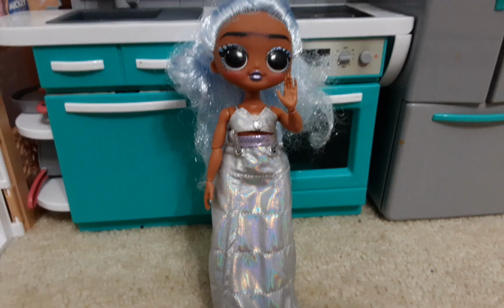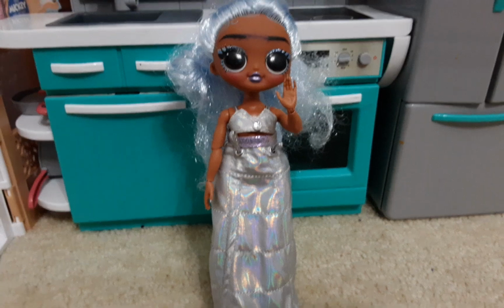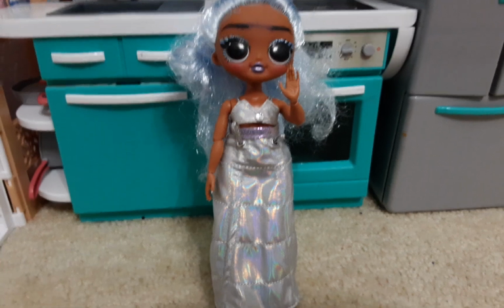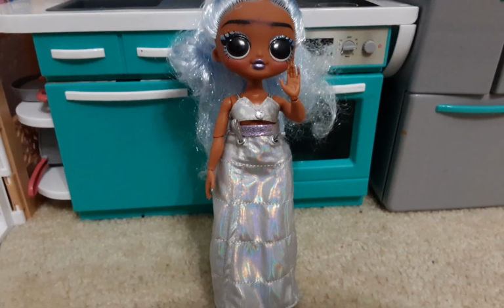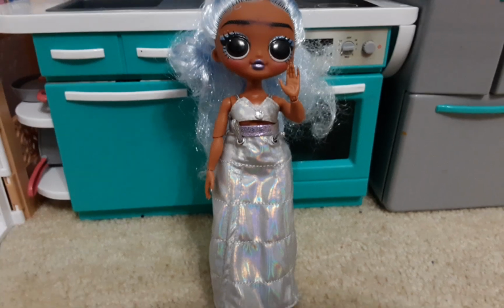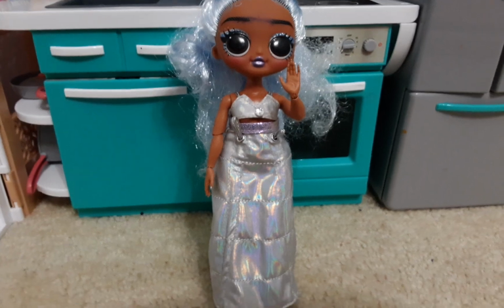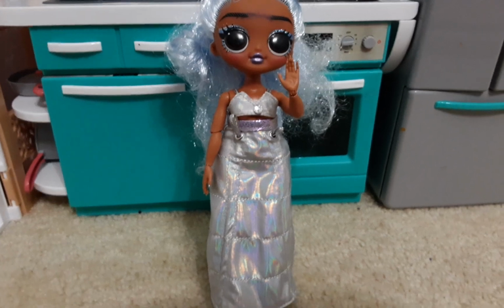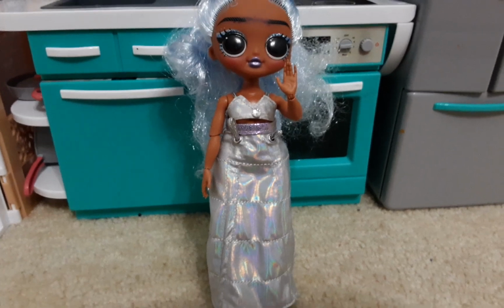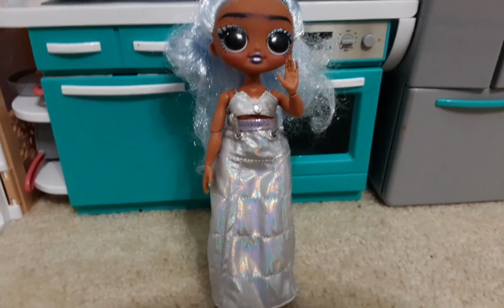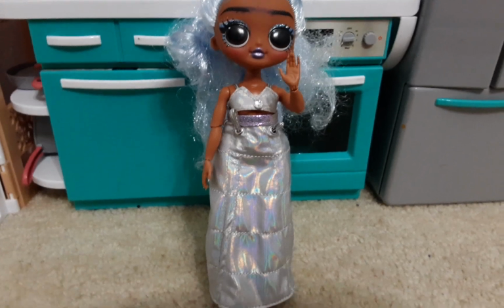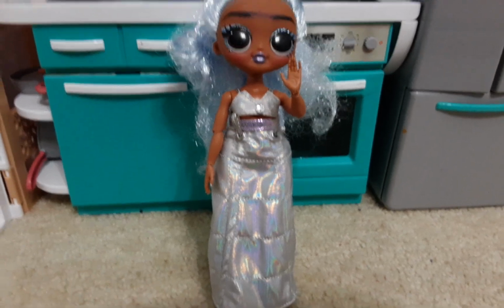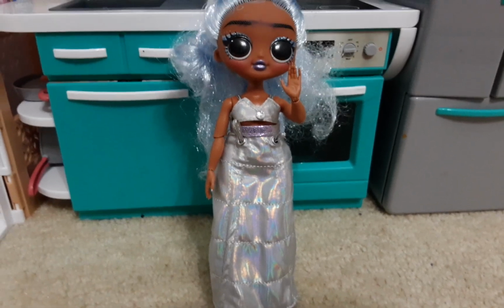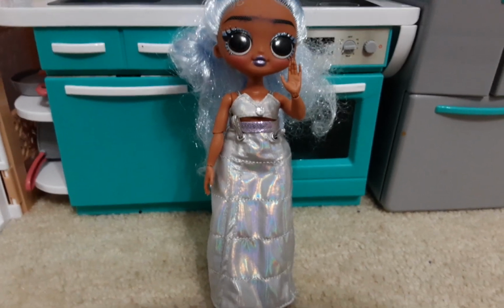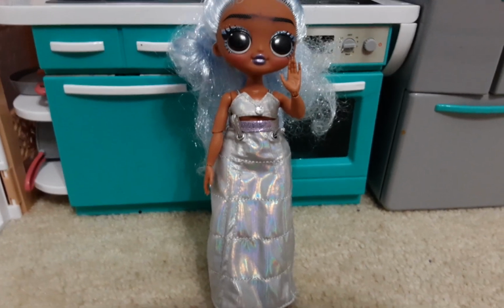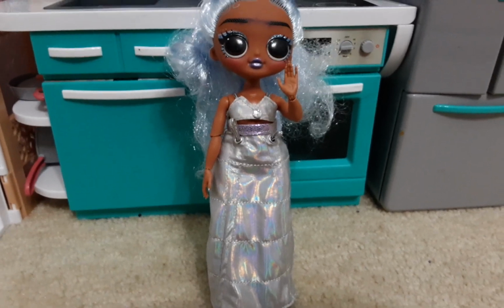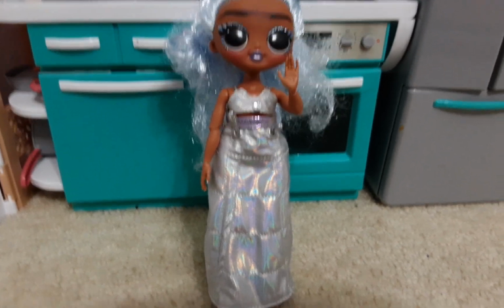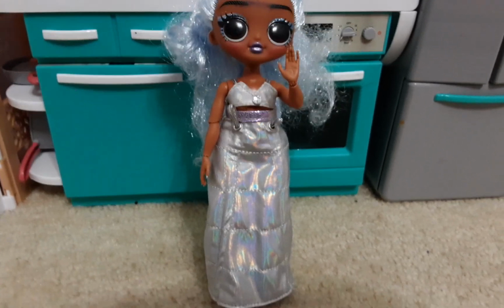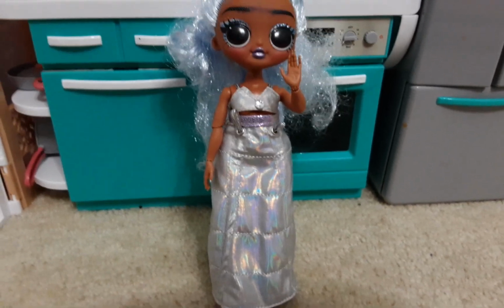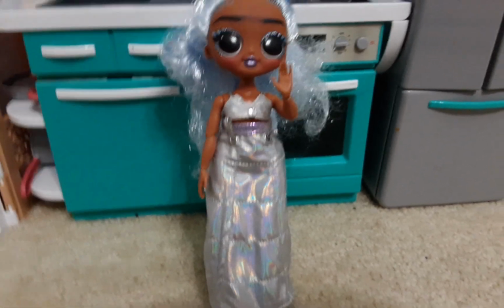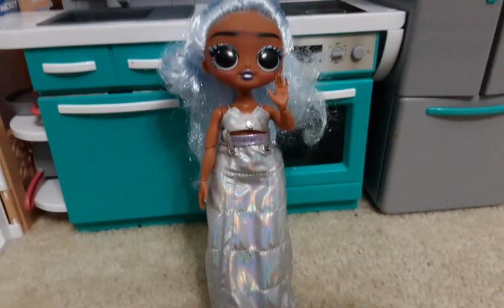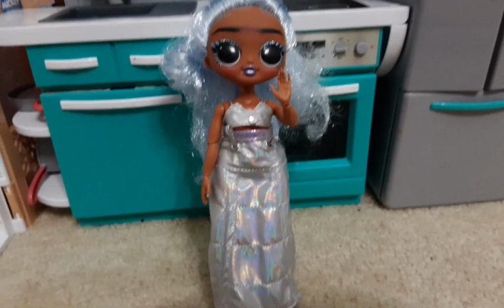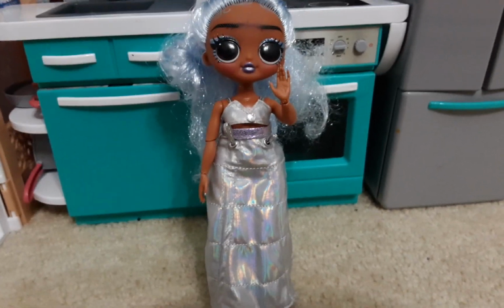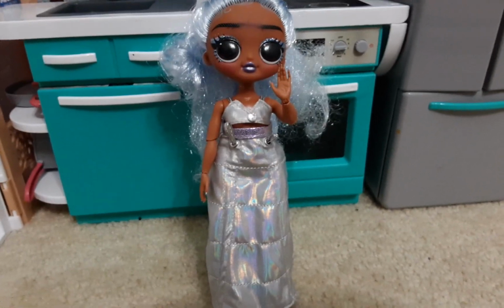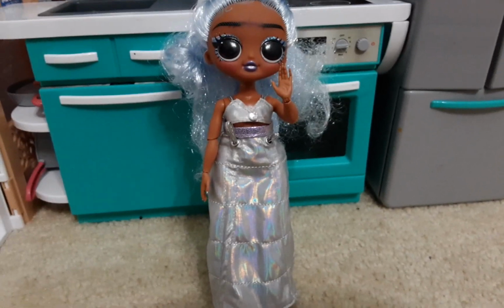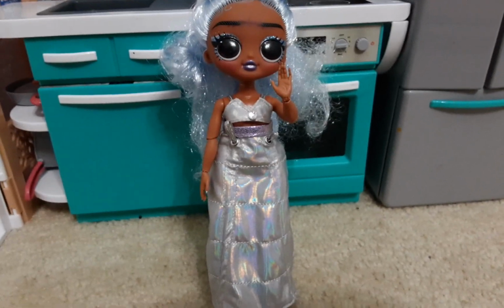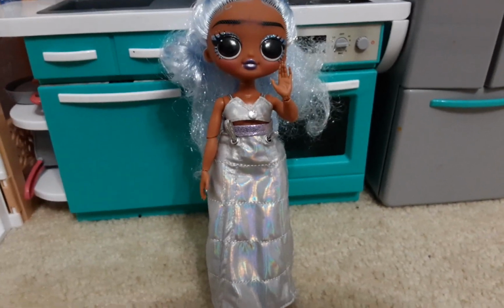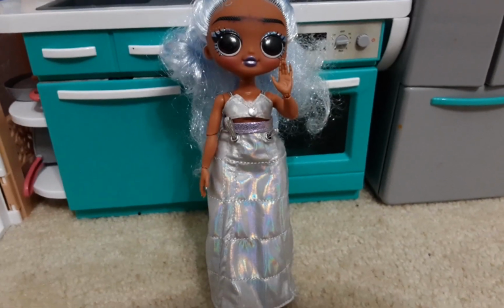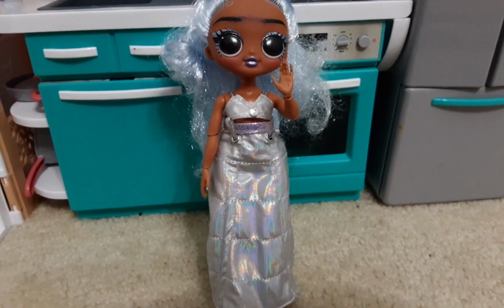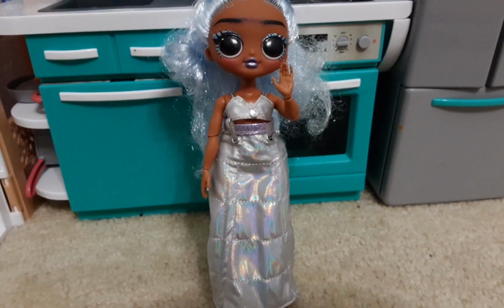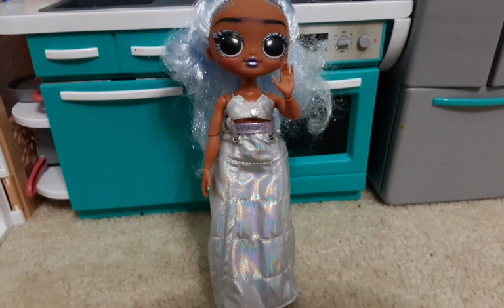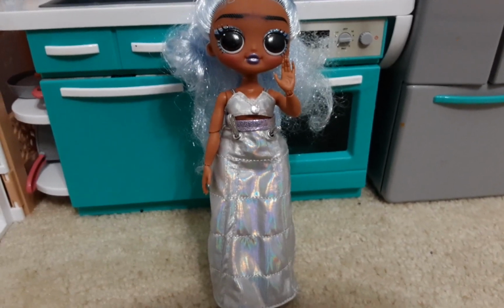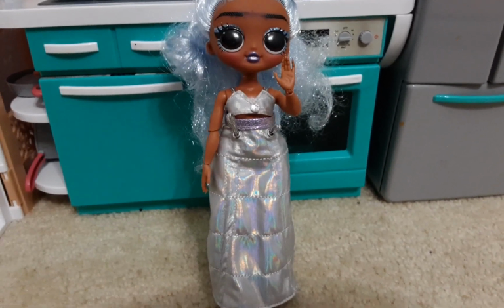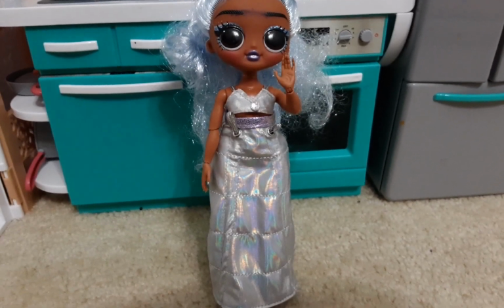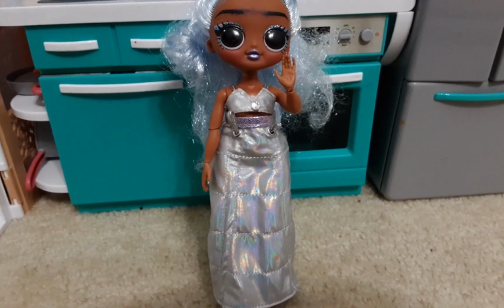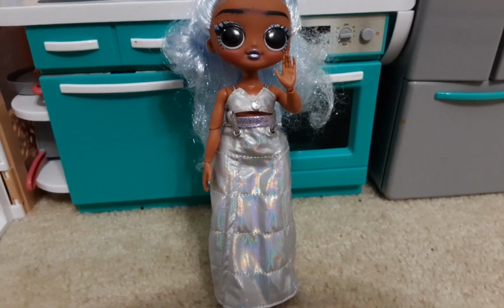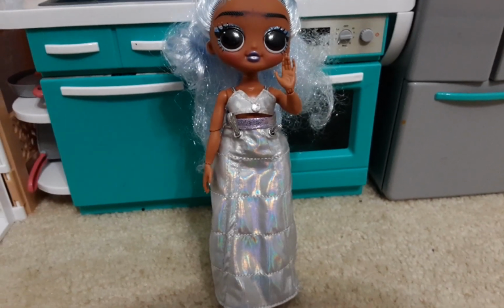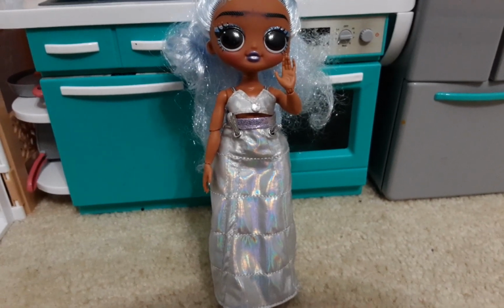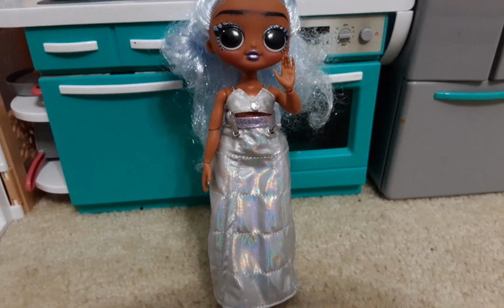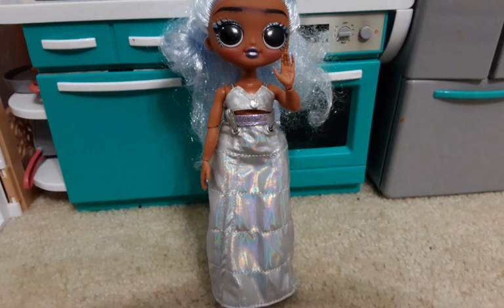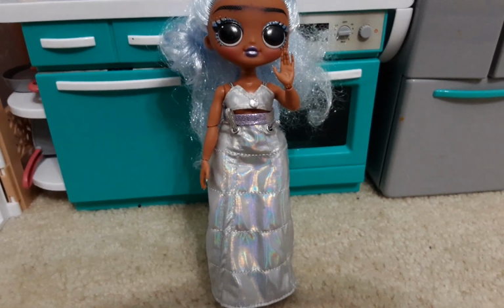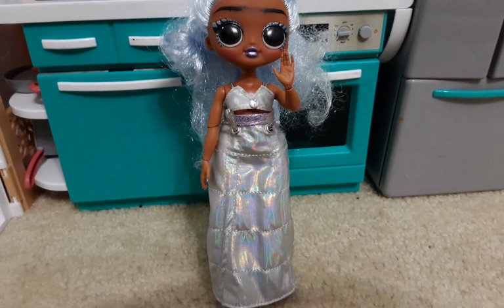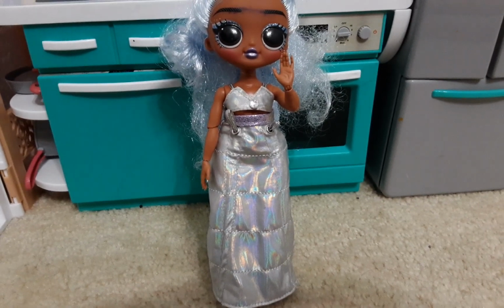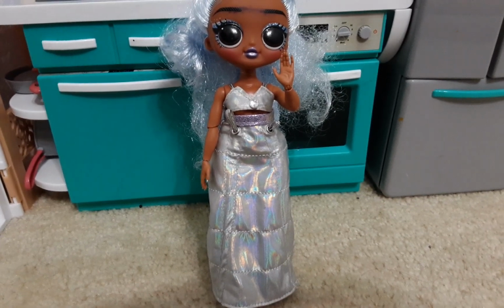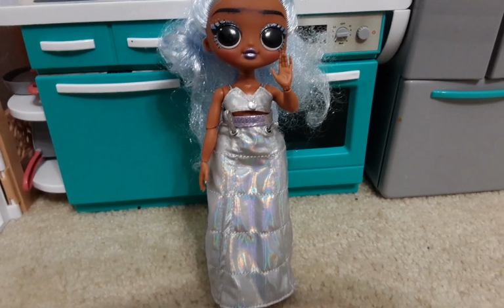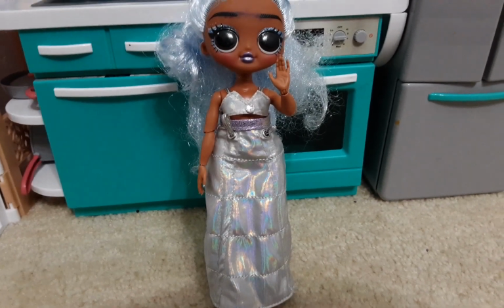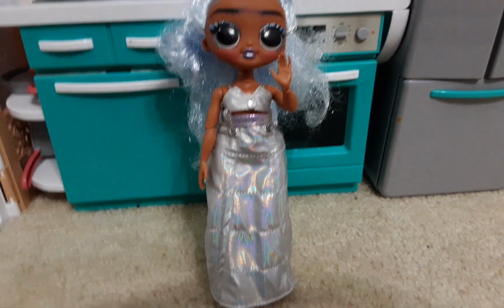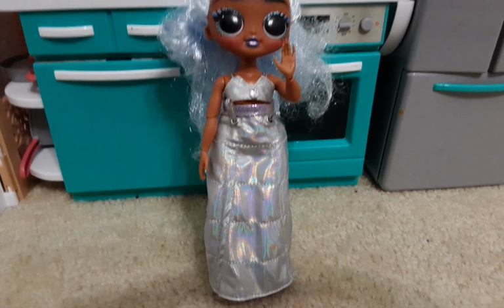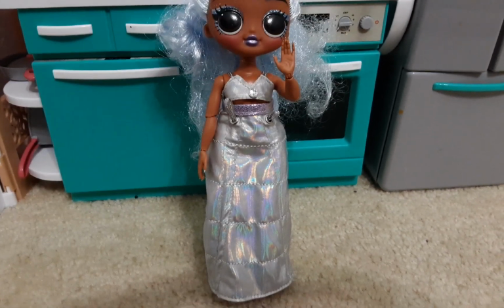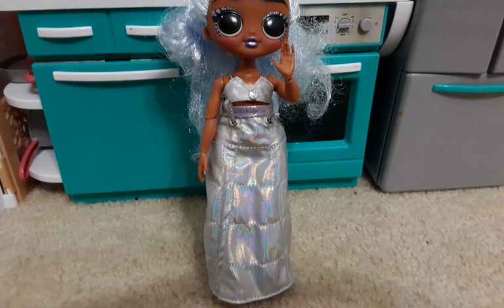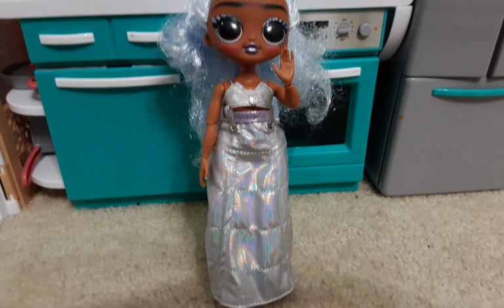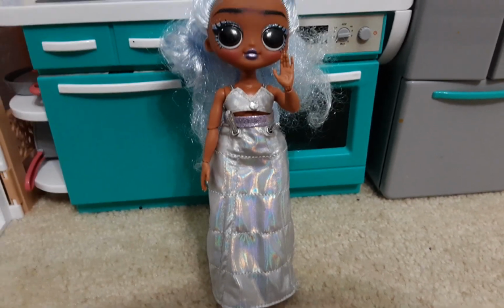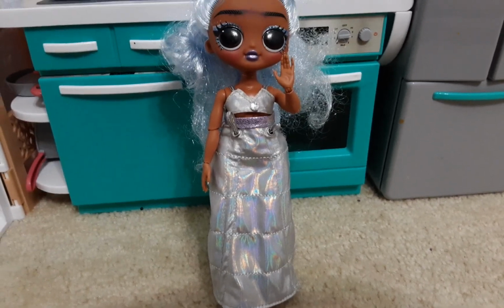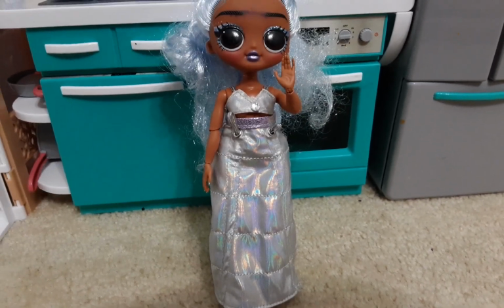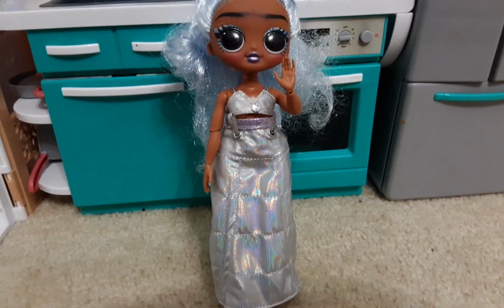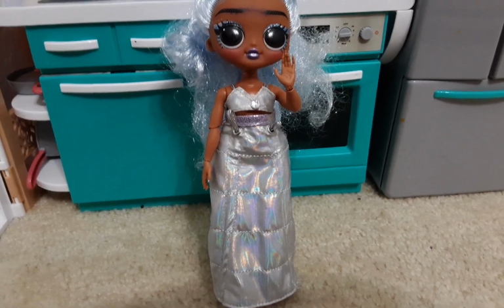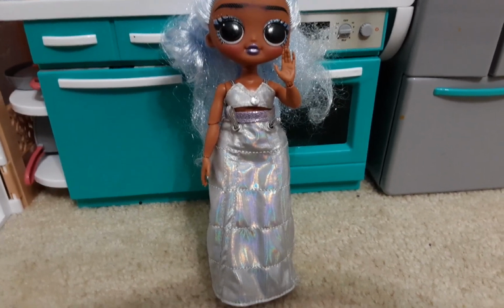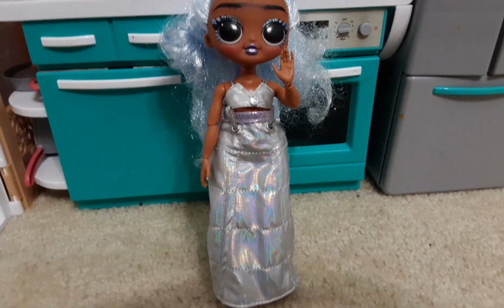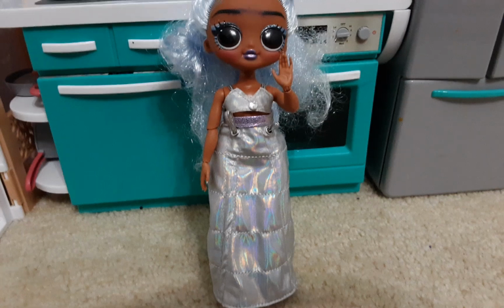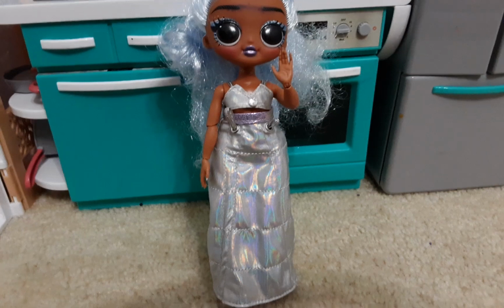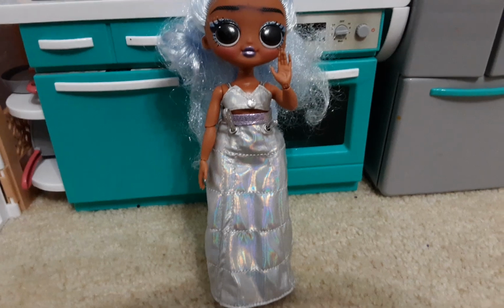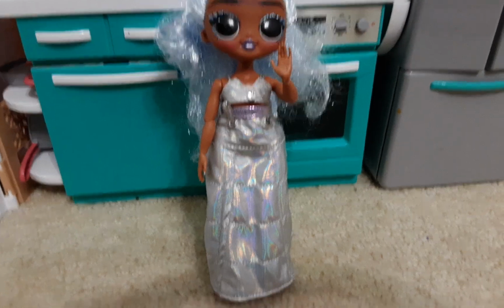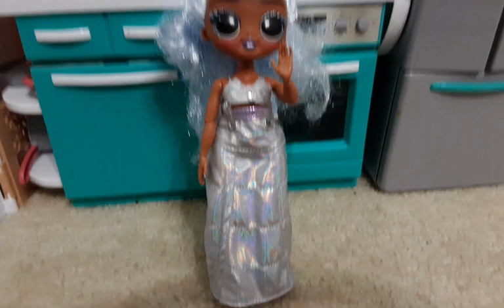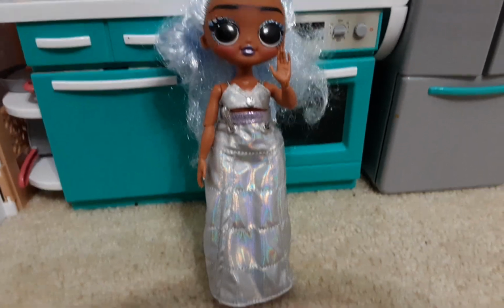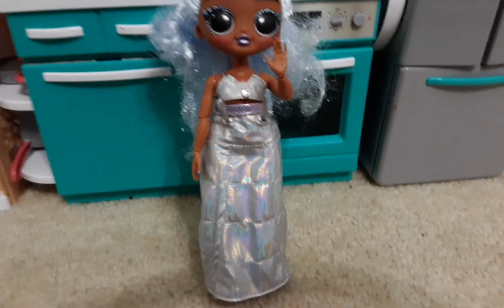Guys, welcome back to another video. Today we're going to be making a doll's video, so let's get started.